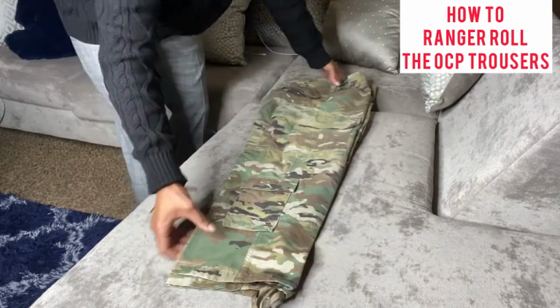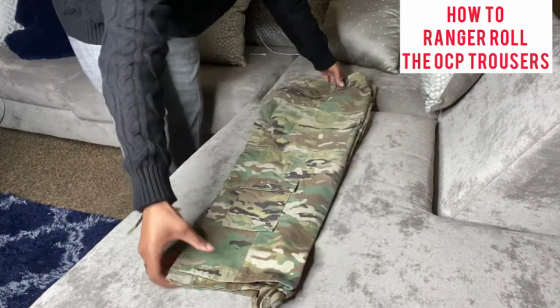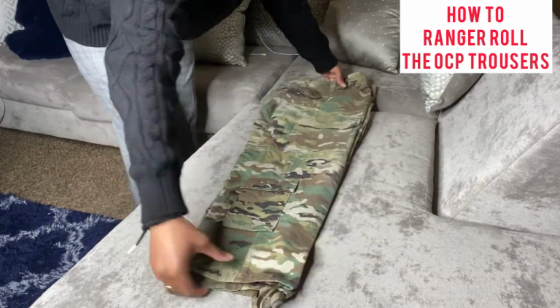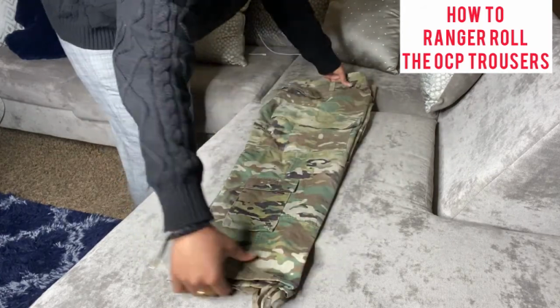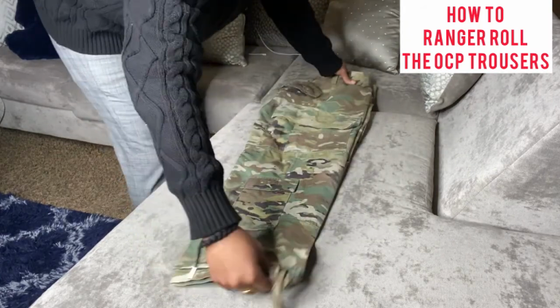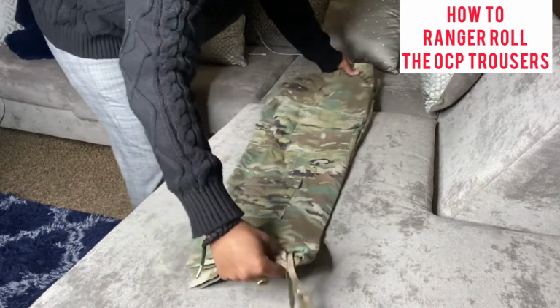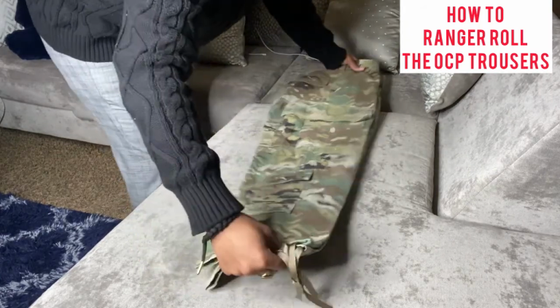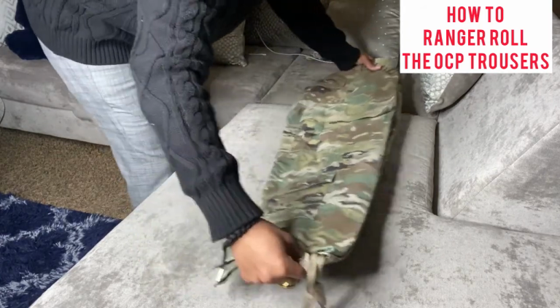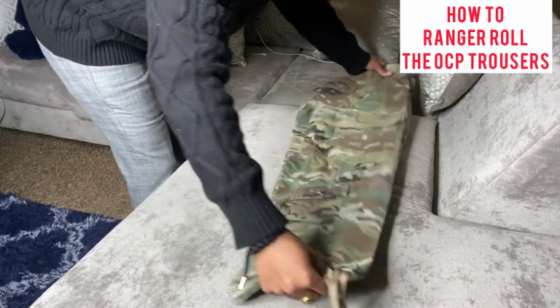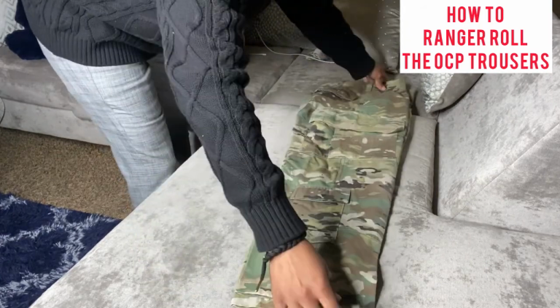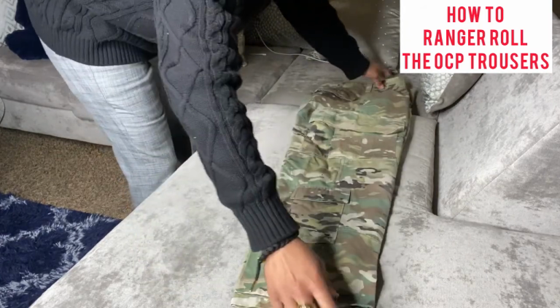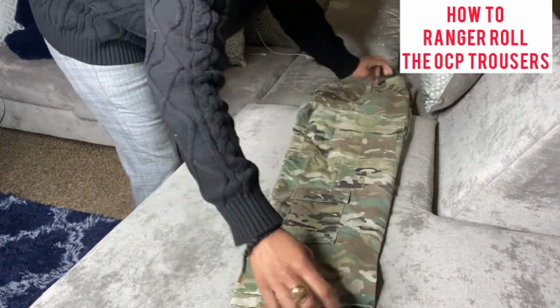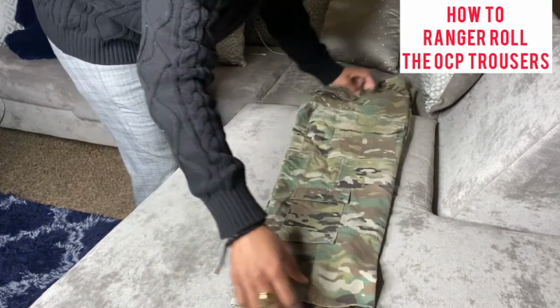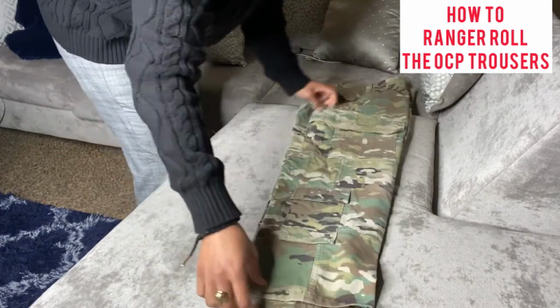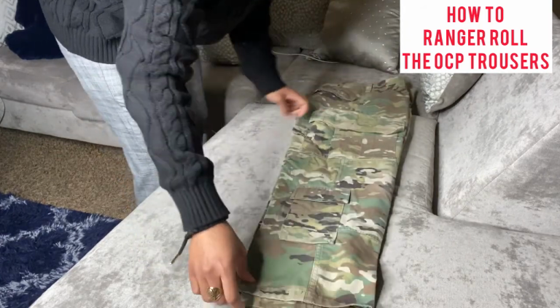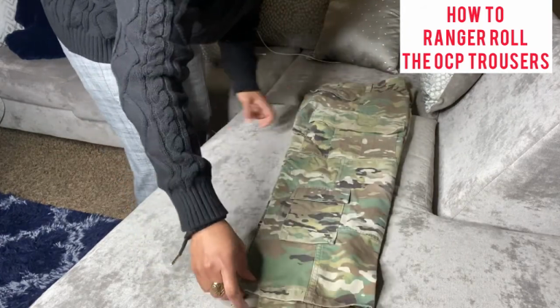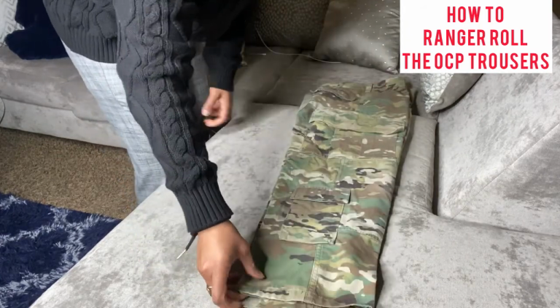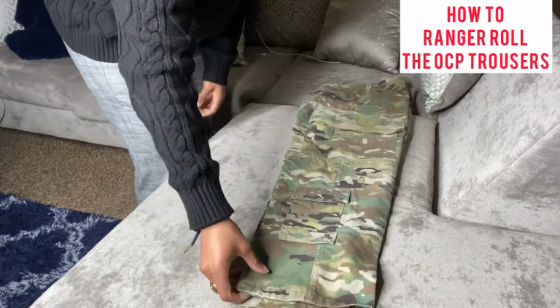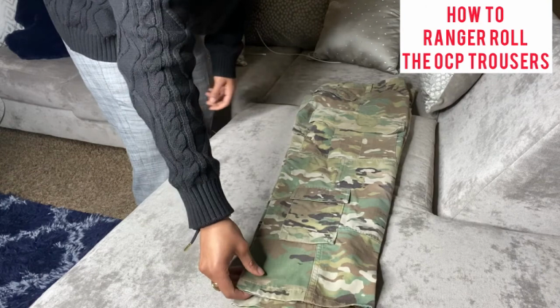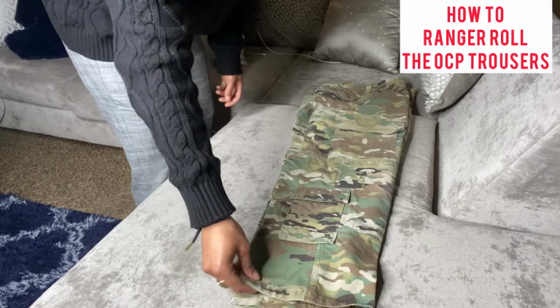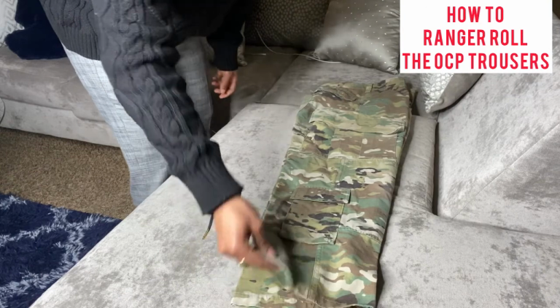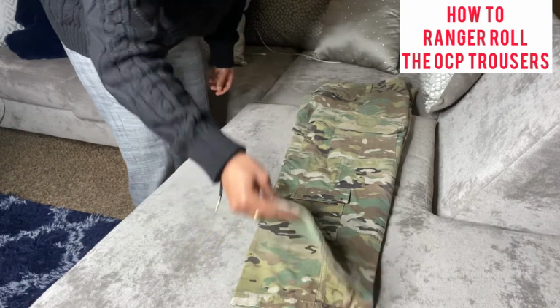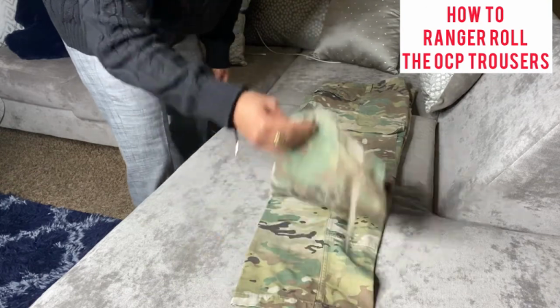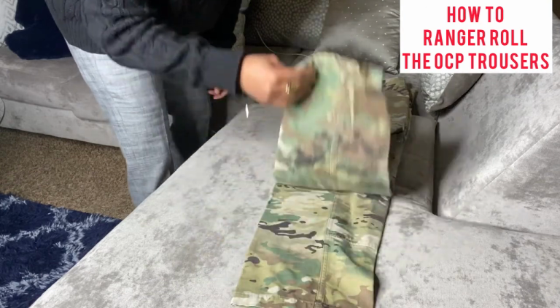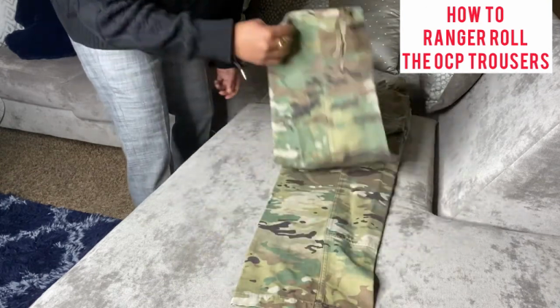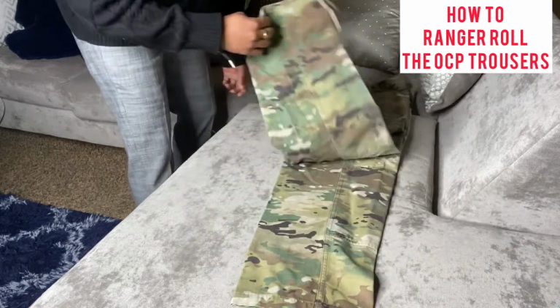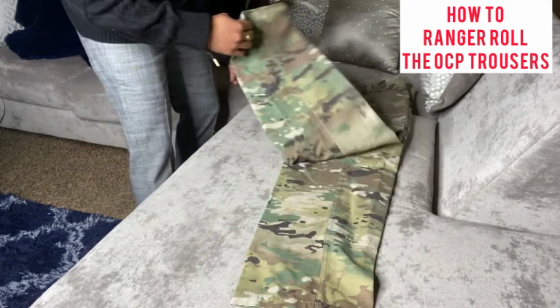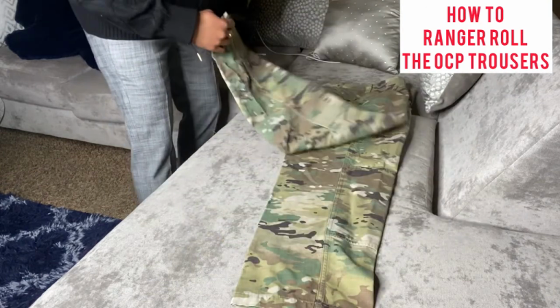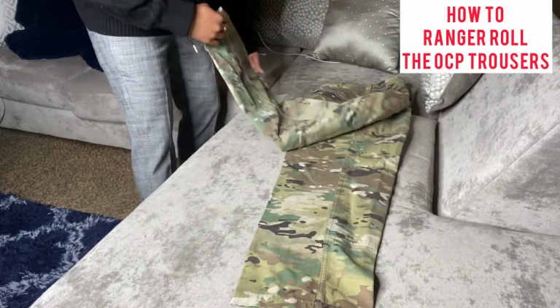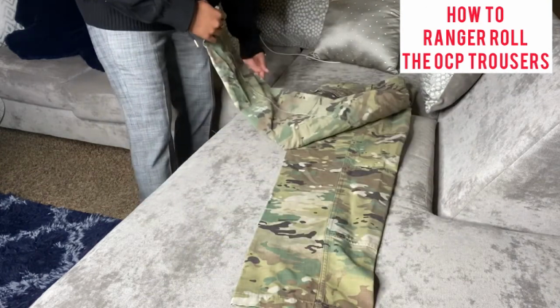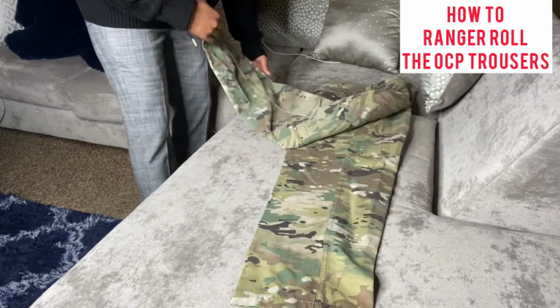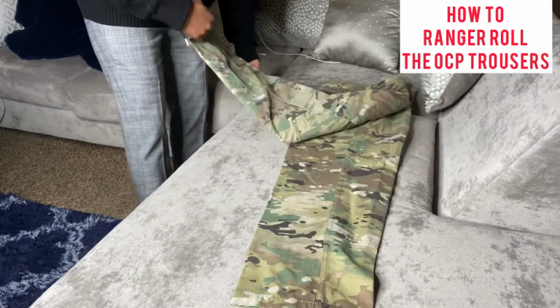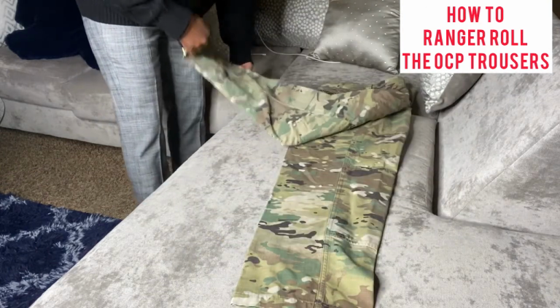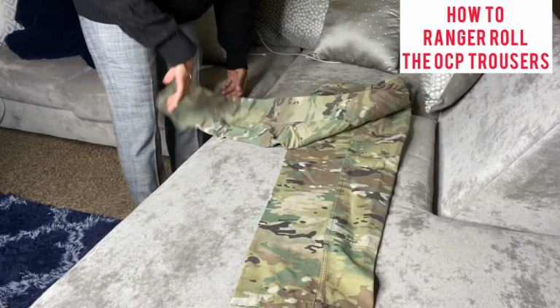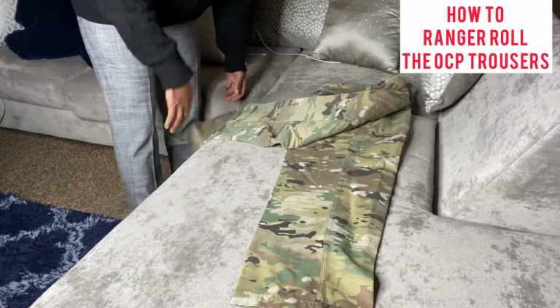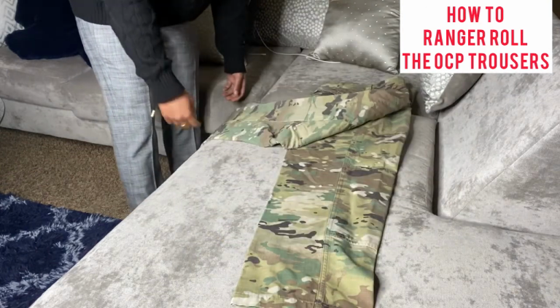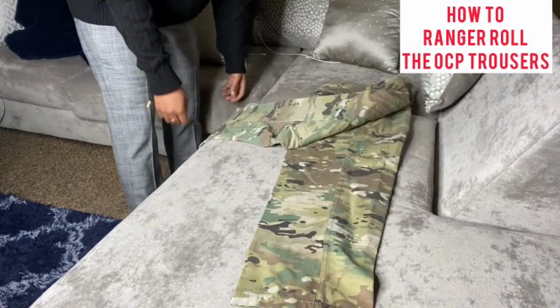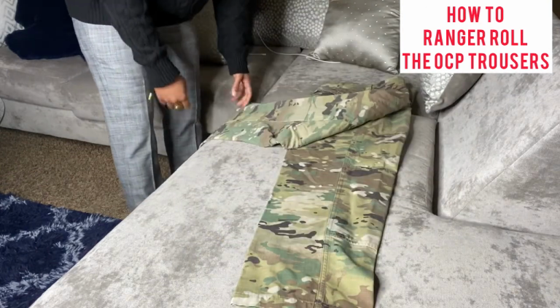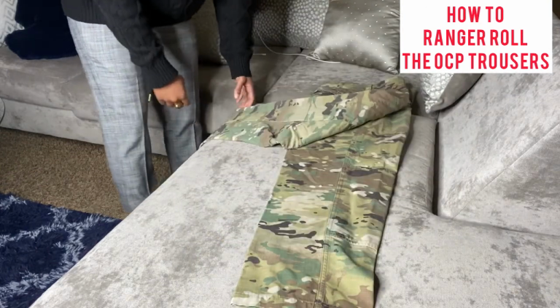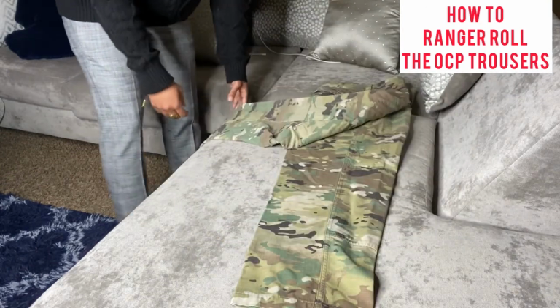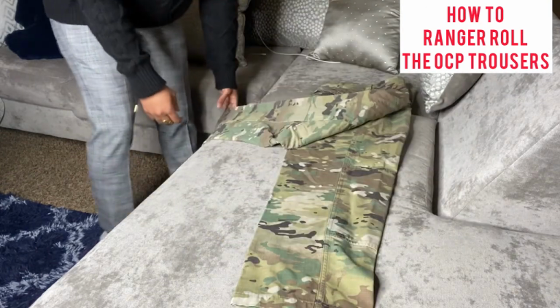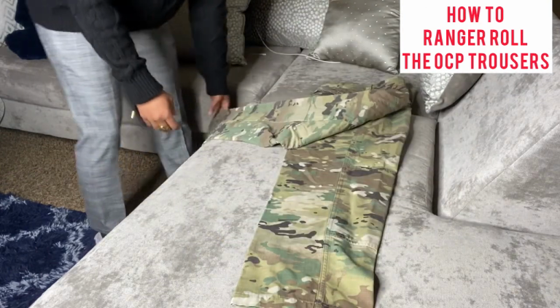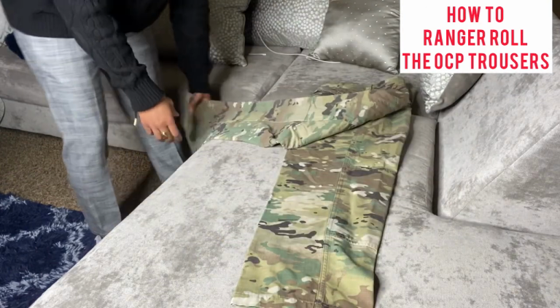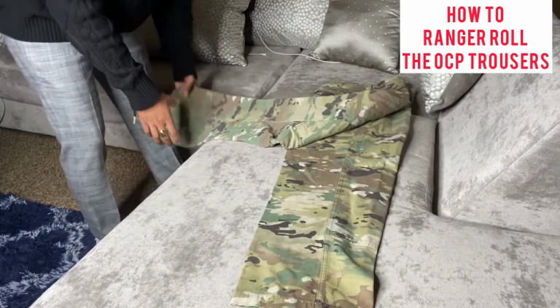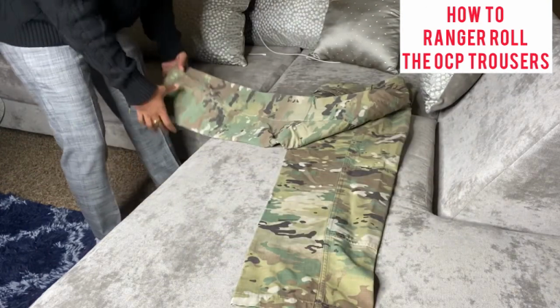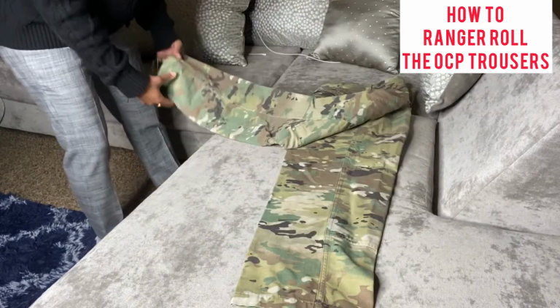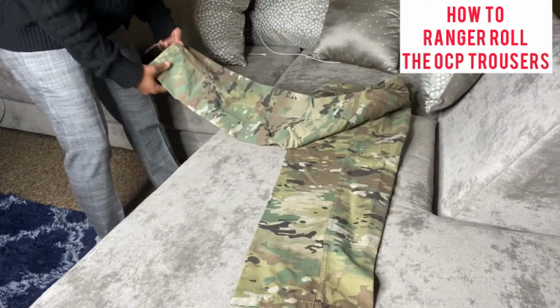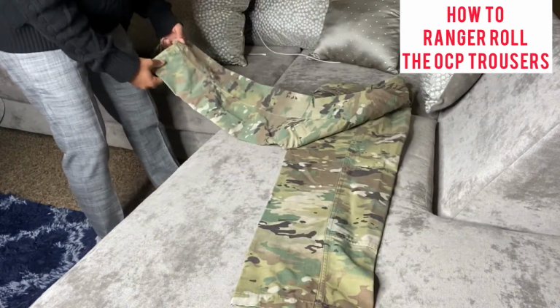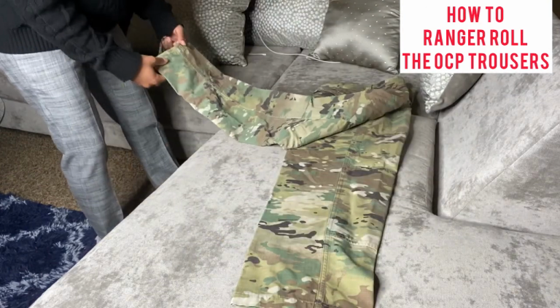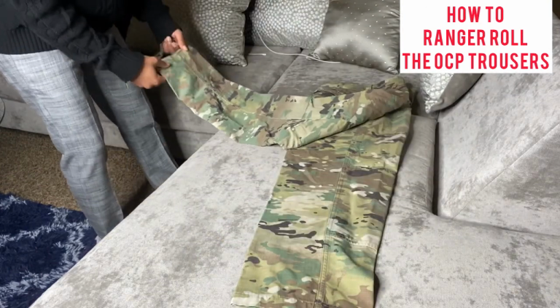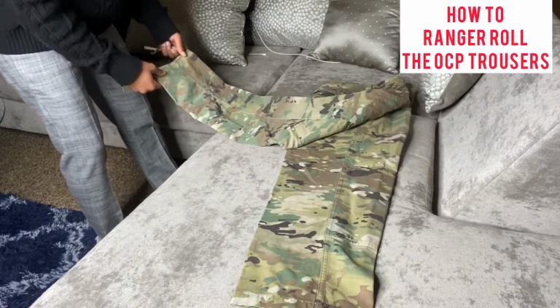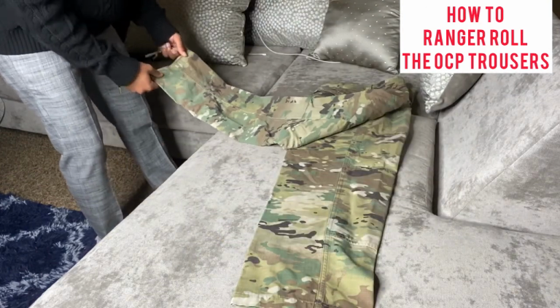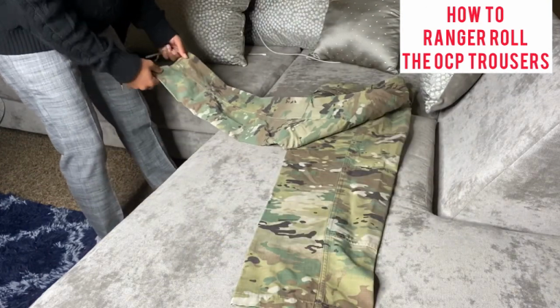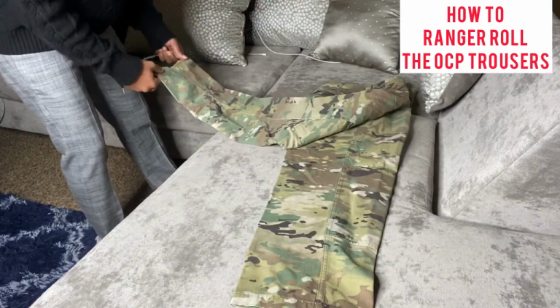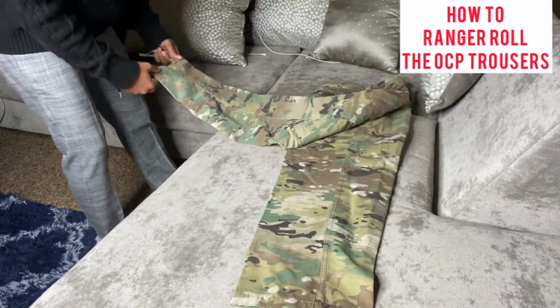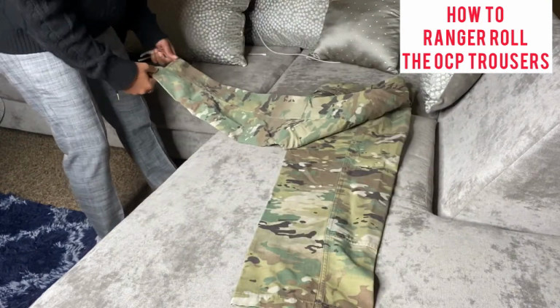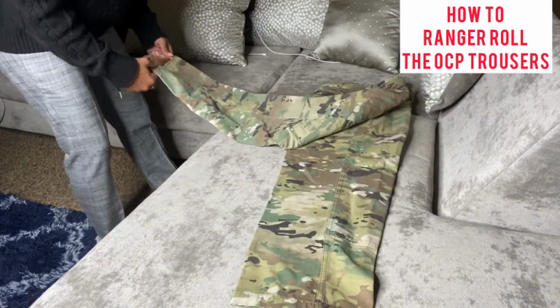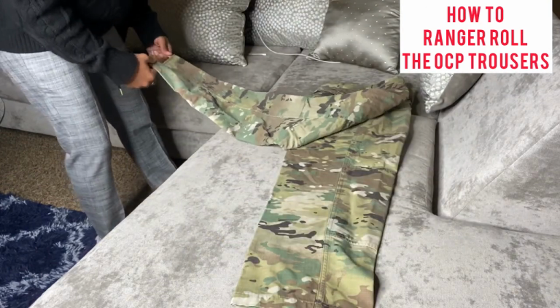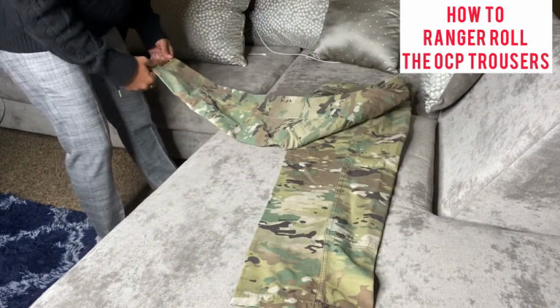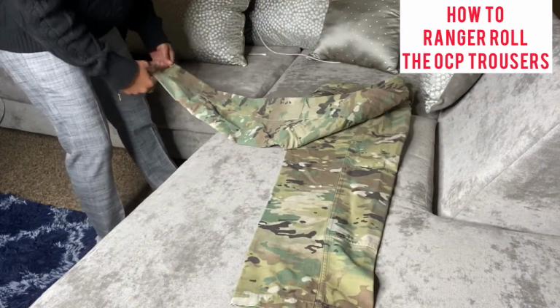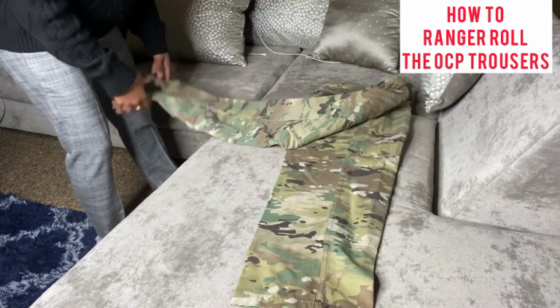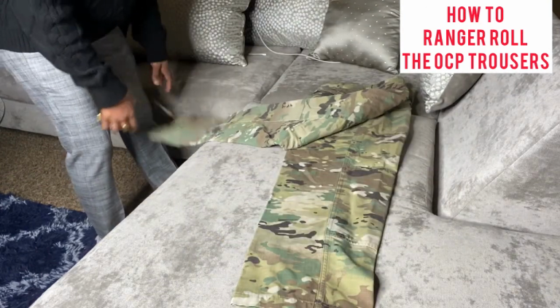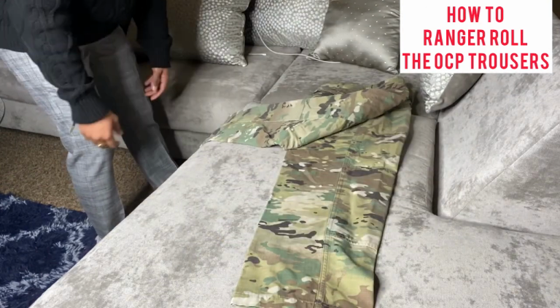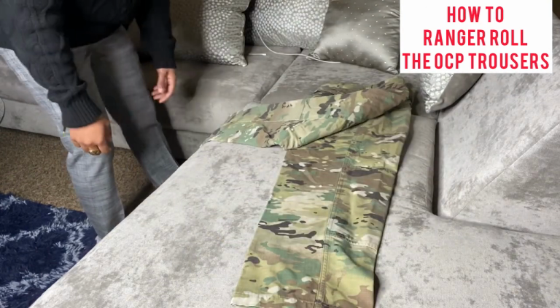Next thing you're going to do: take that top leg and just flap it over, give it a little L shape. It's going to hang just like that.